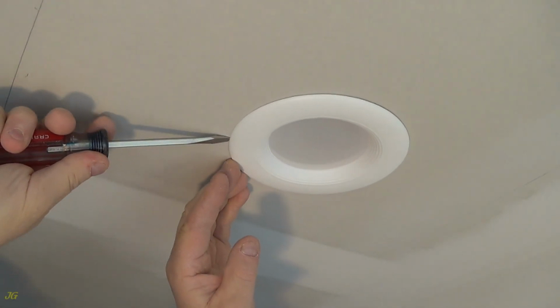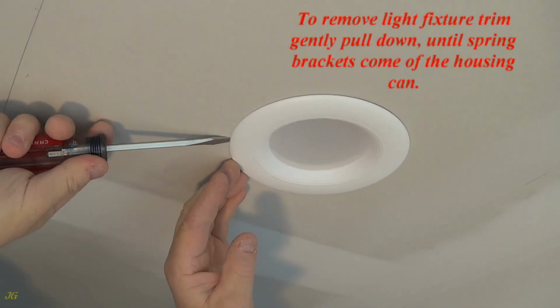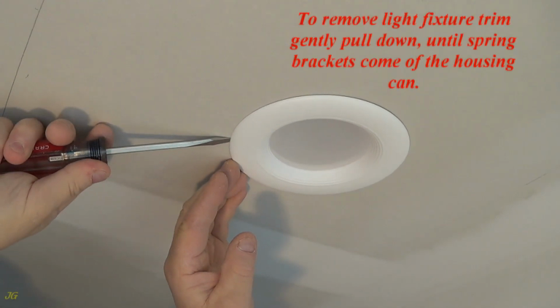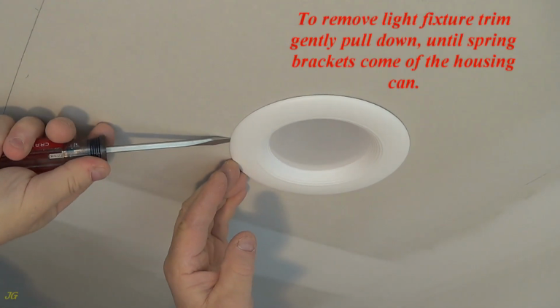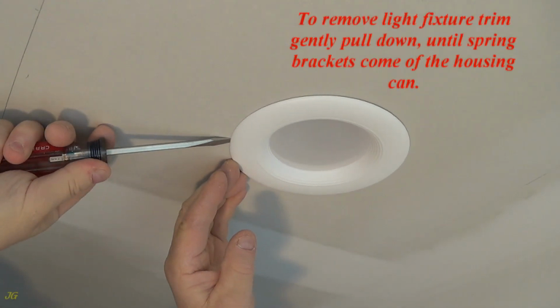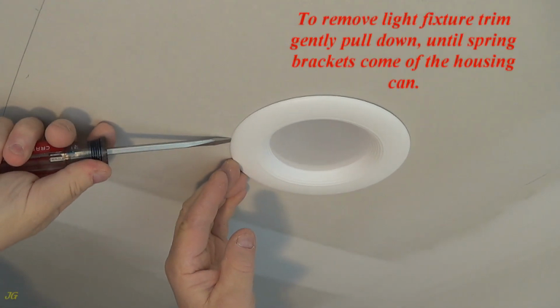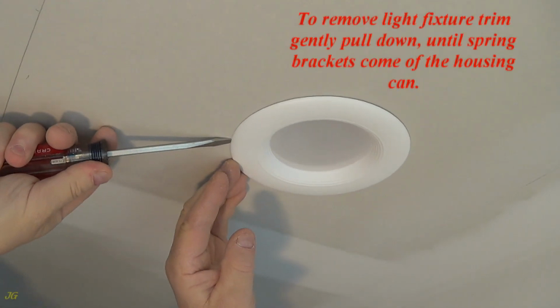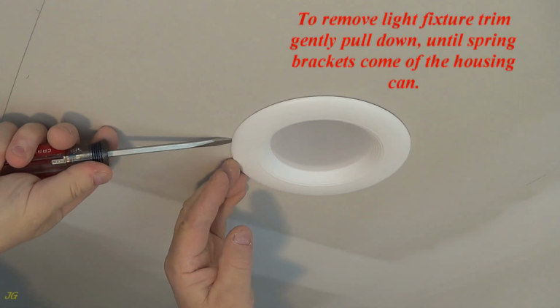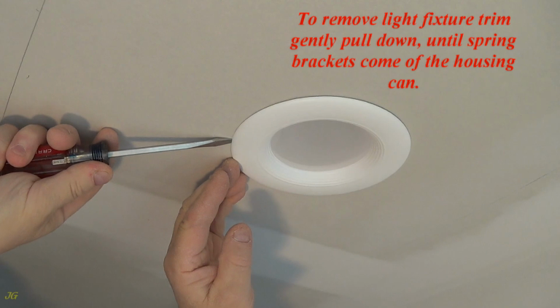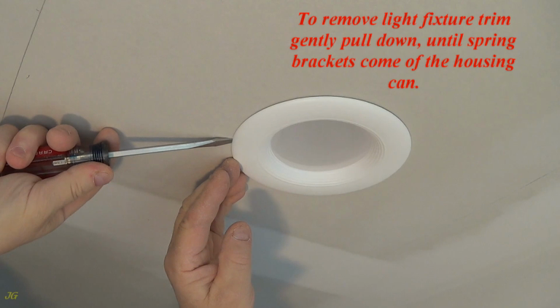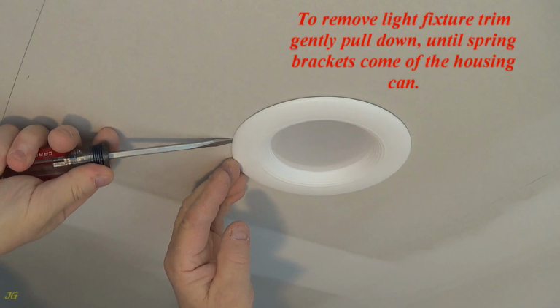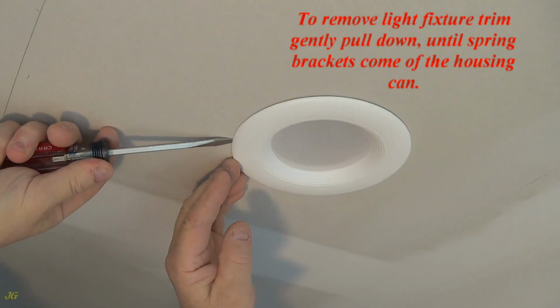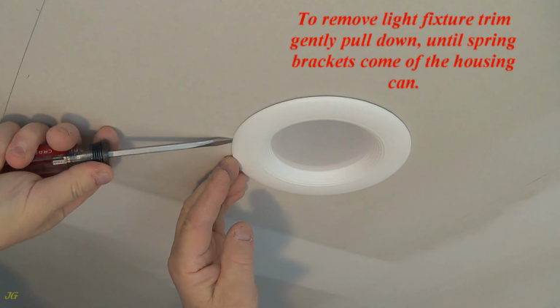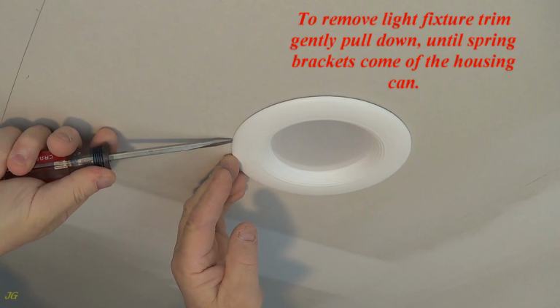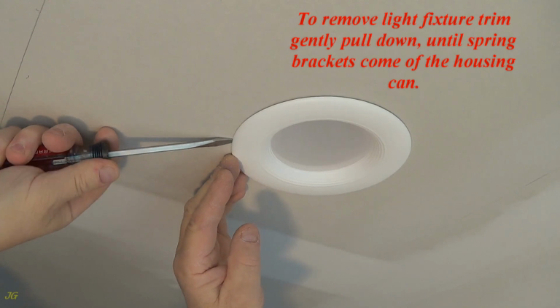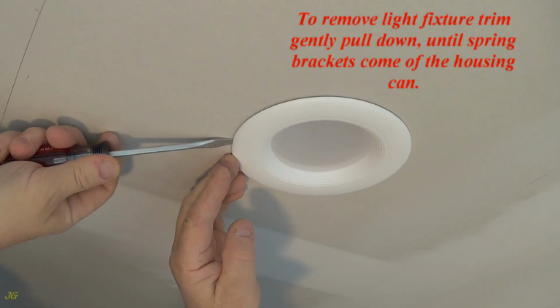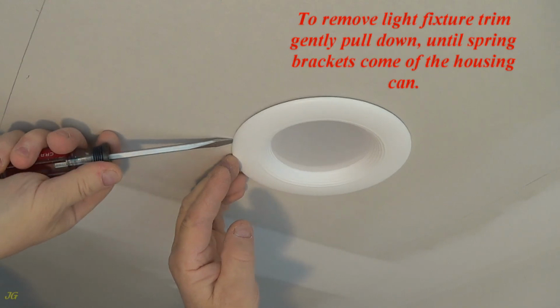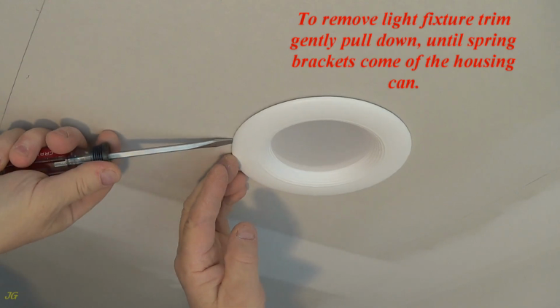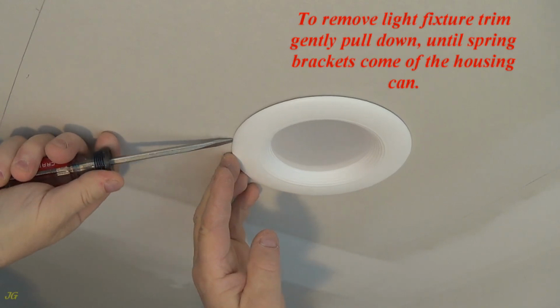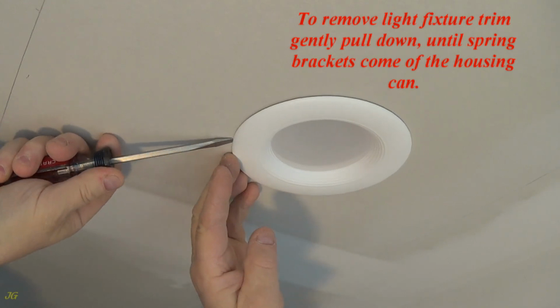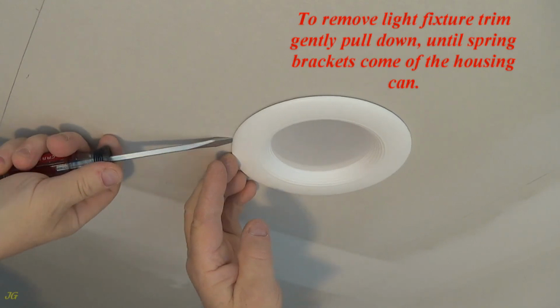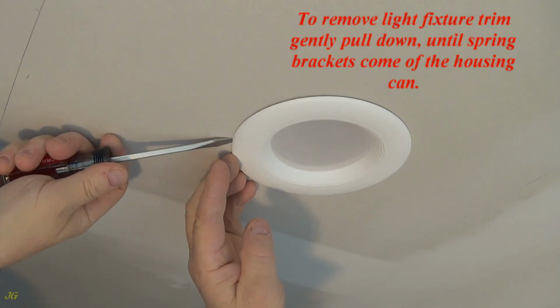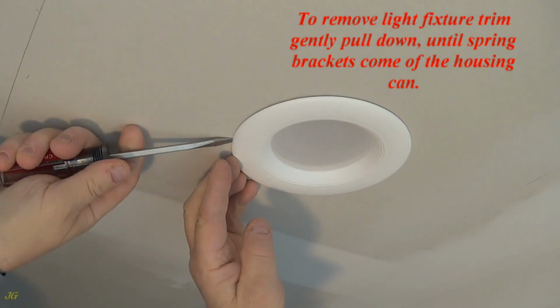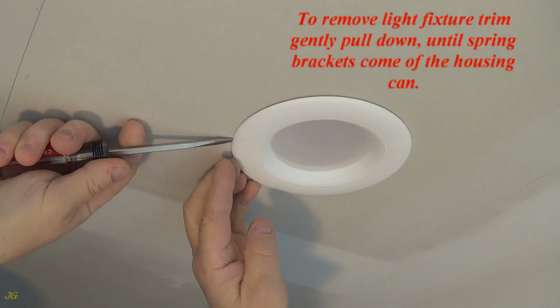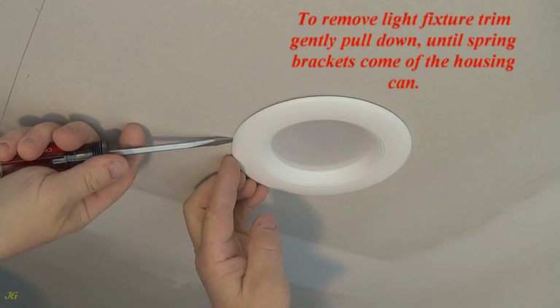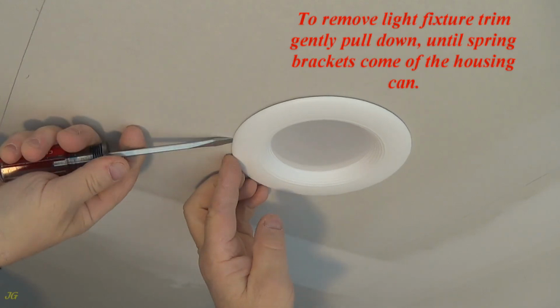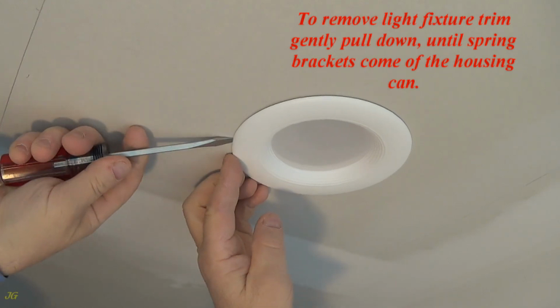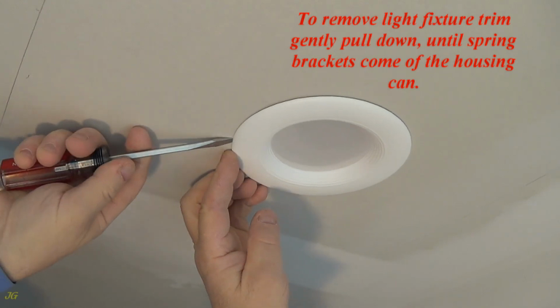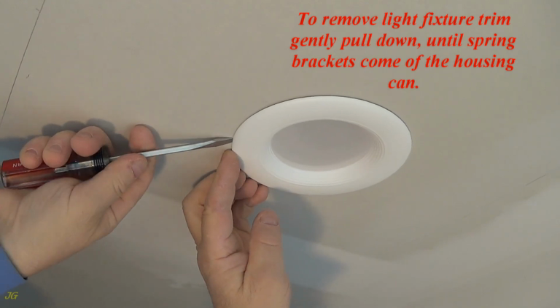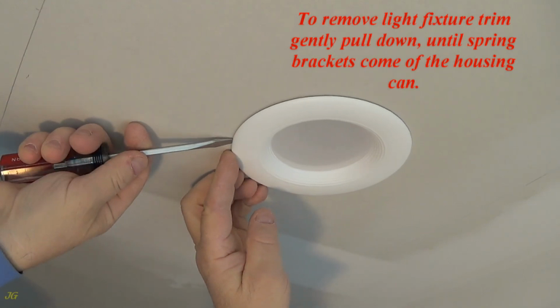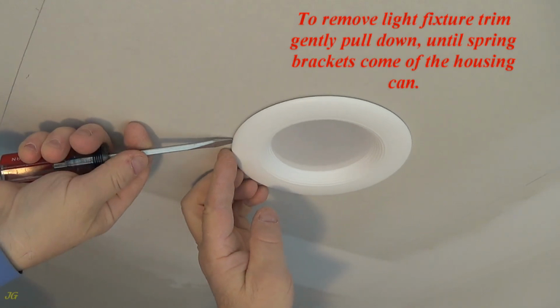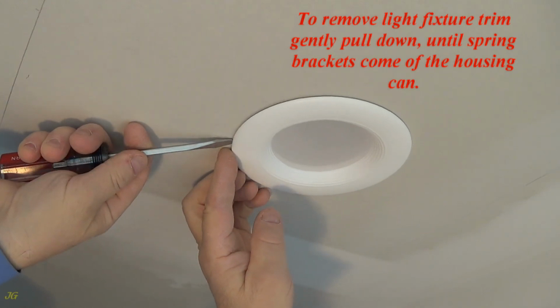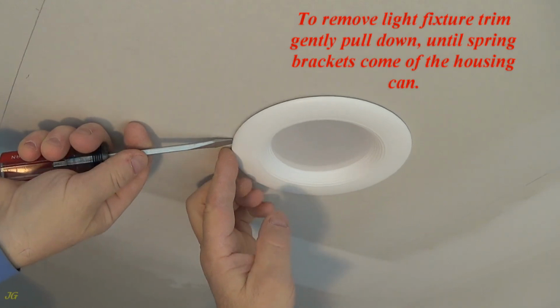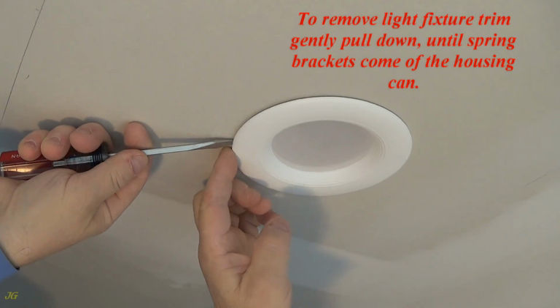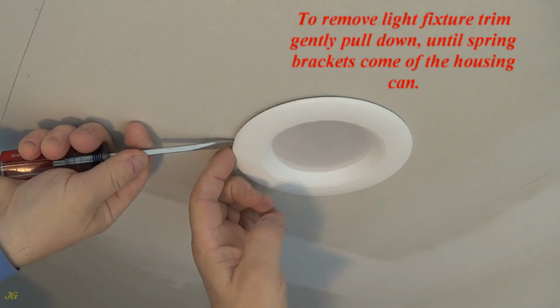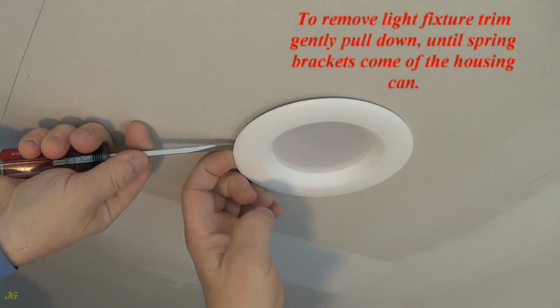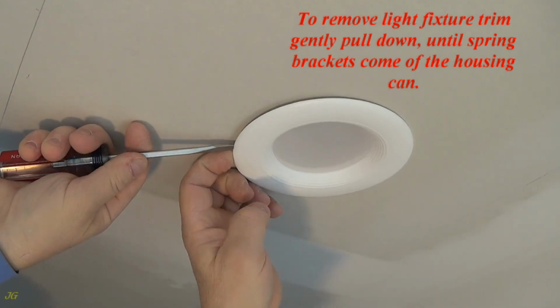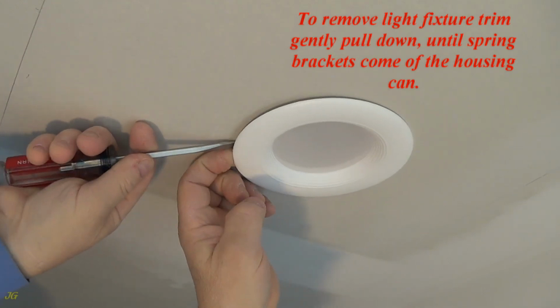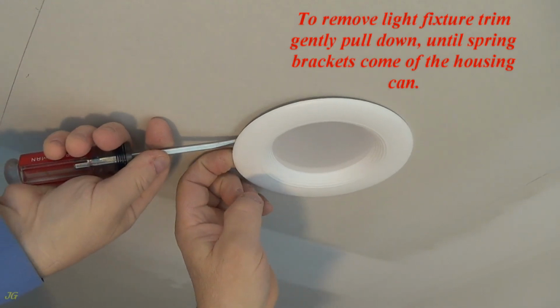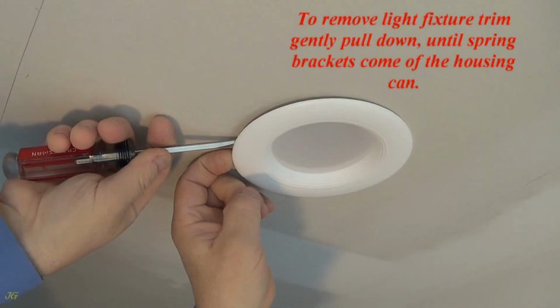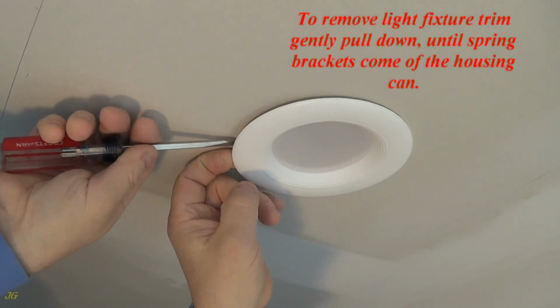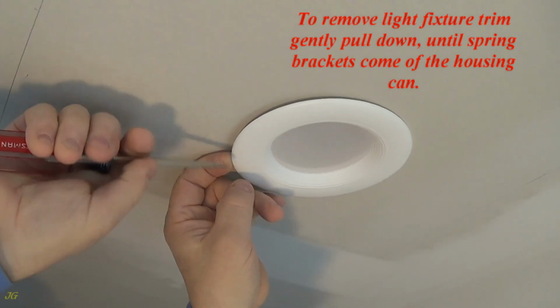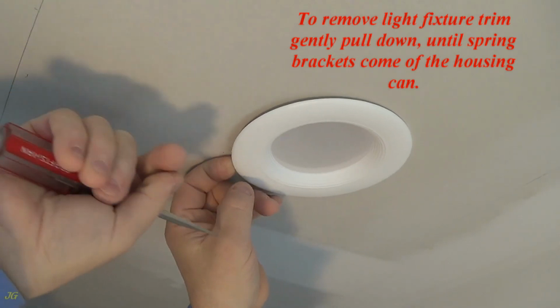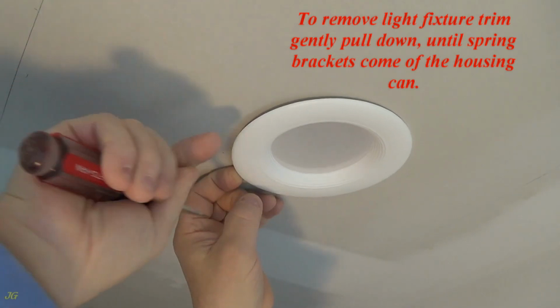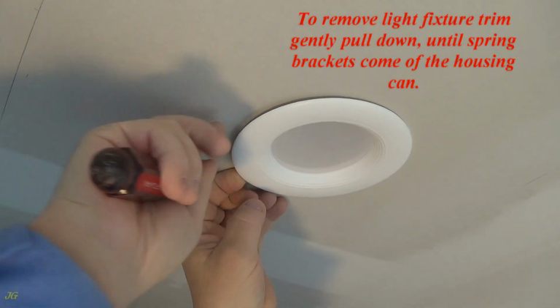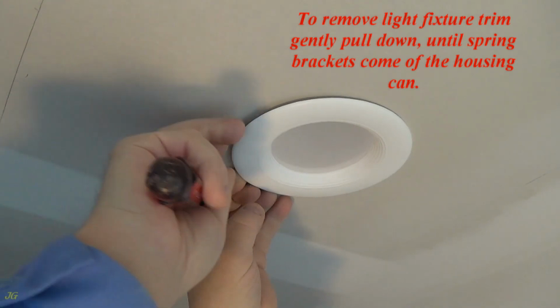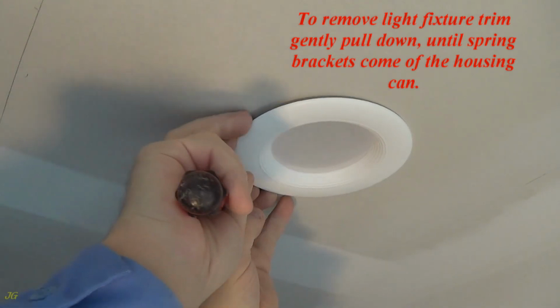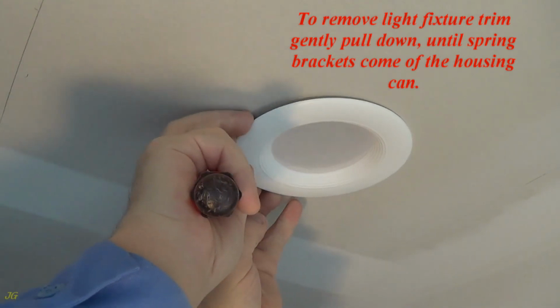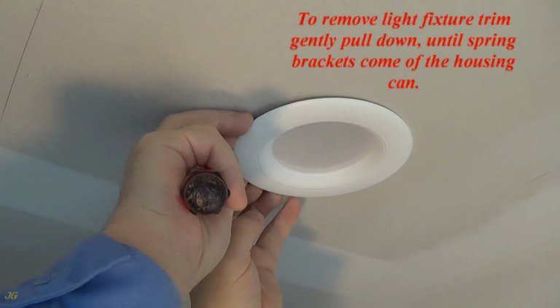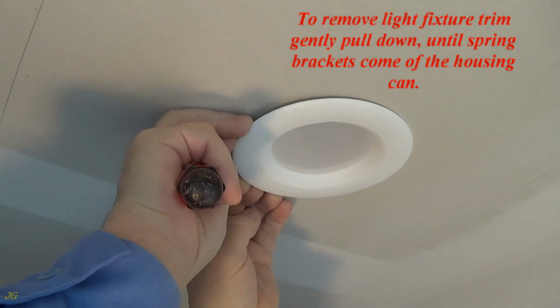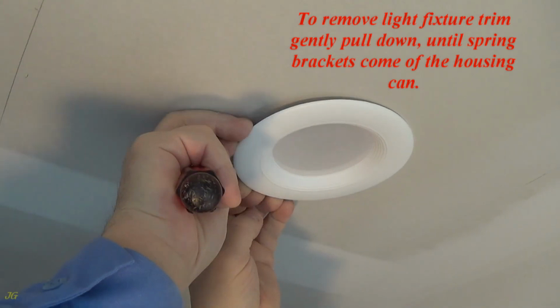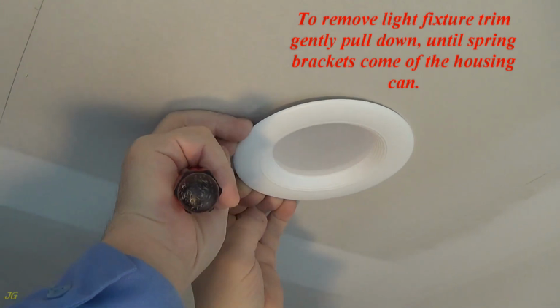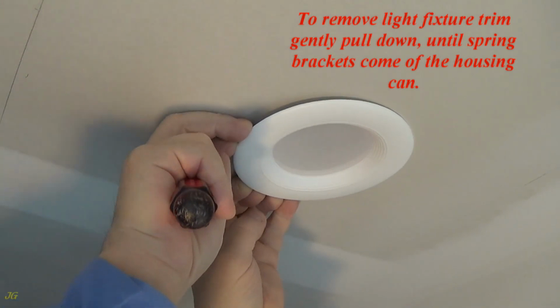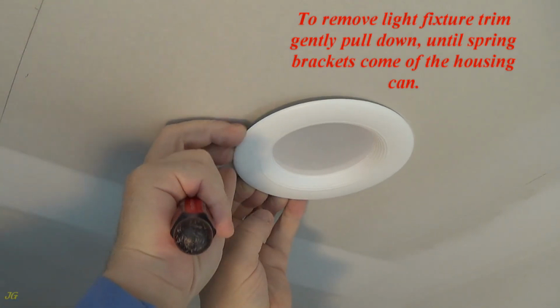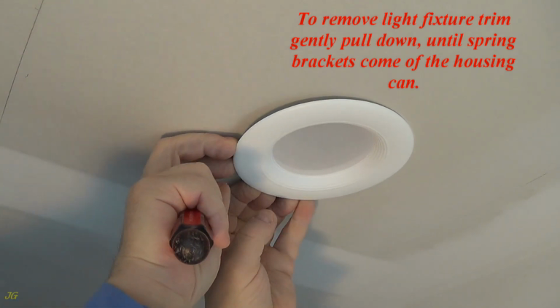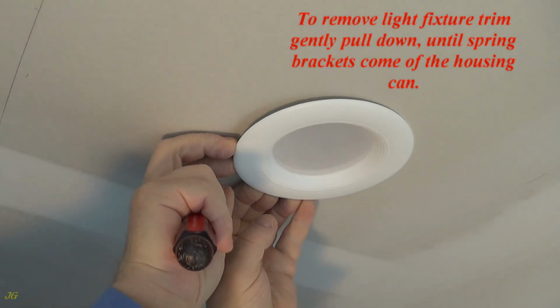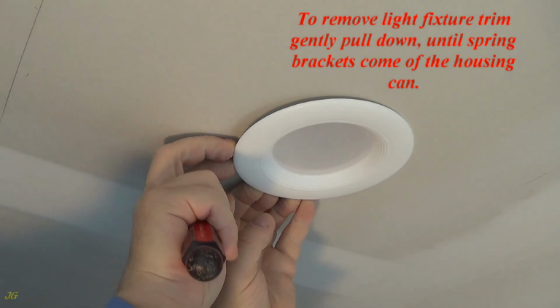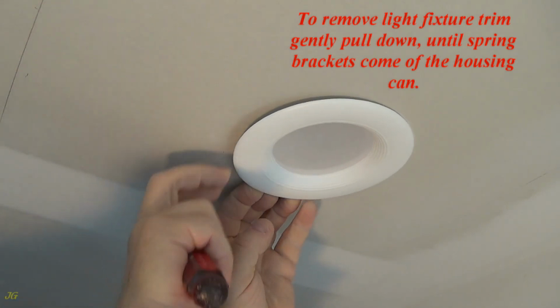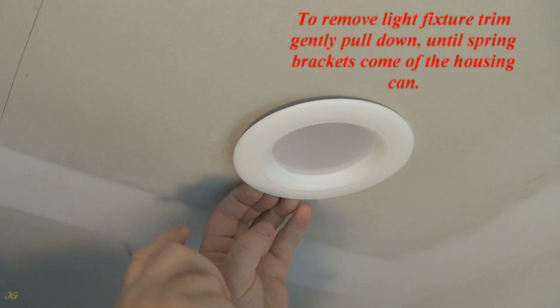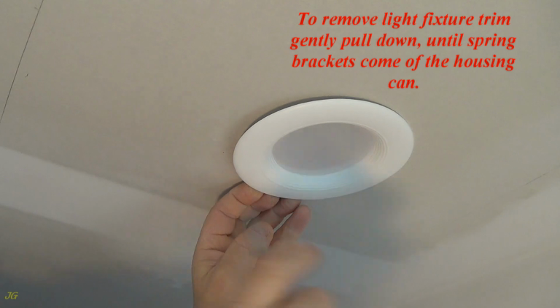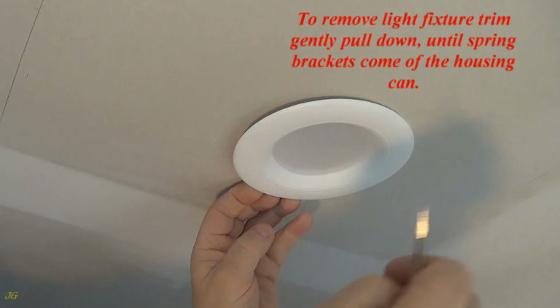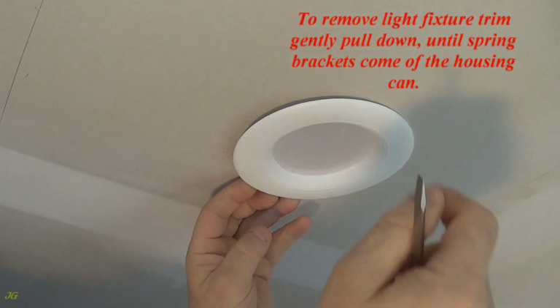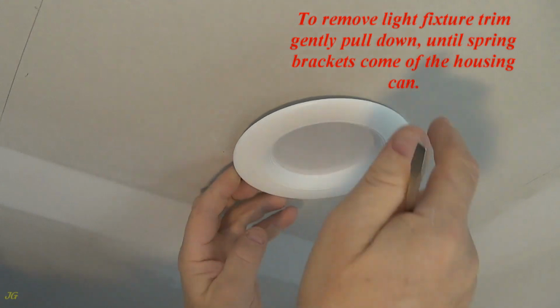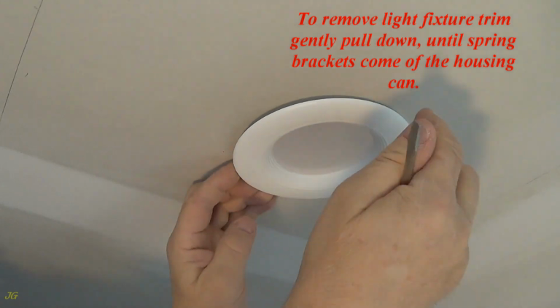To remove the light fixture trim, gently pull down until the spring brackets come off the housing.